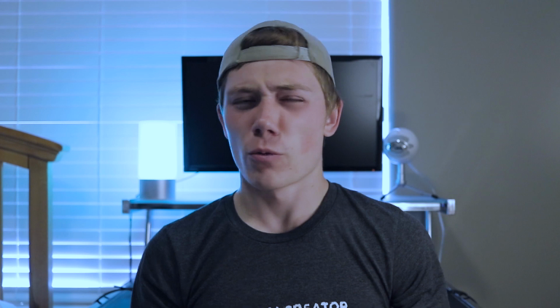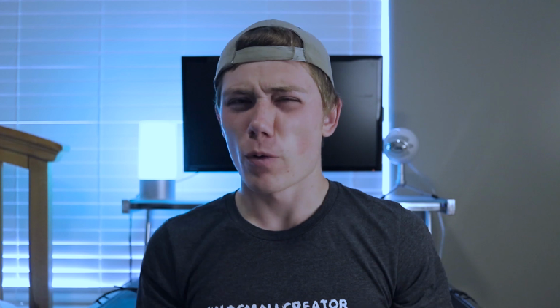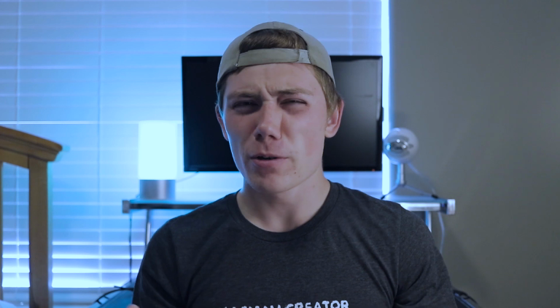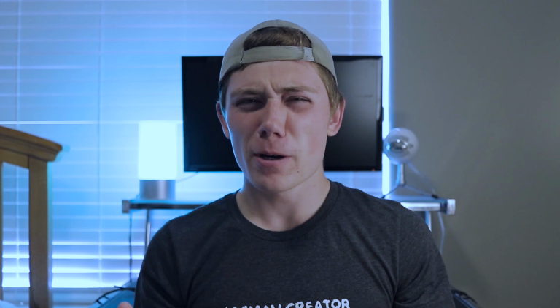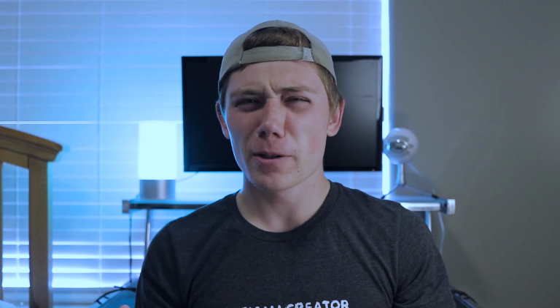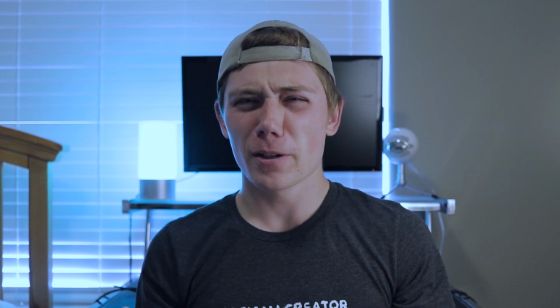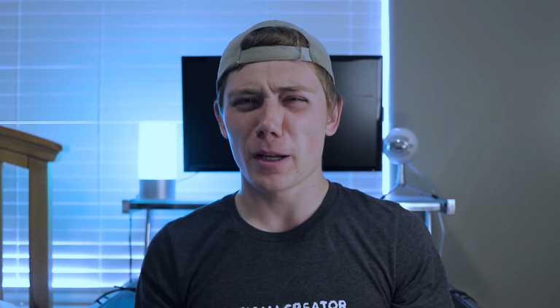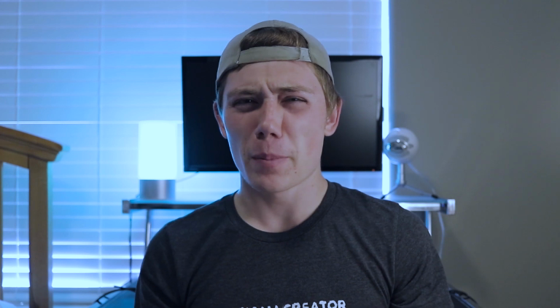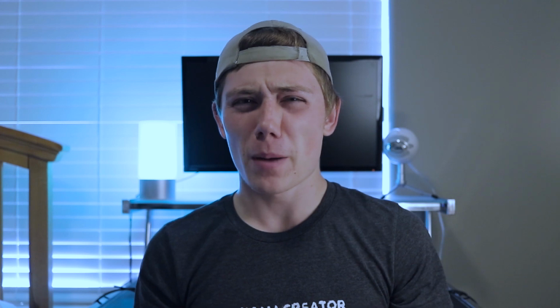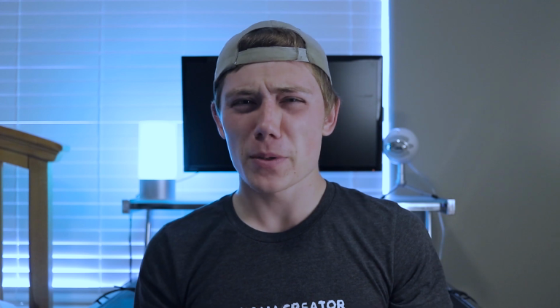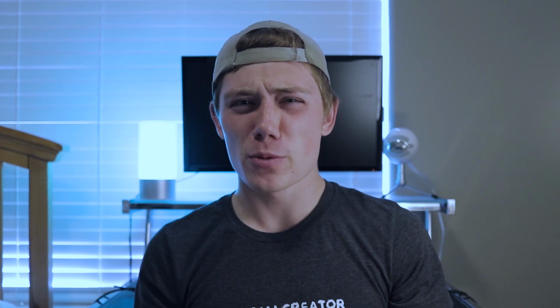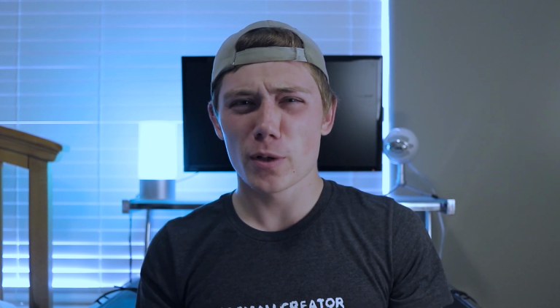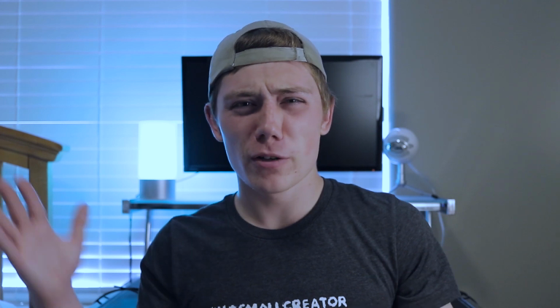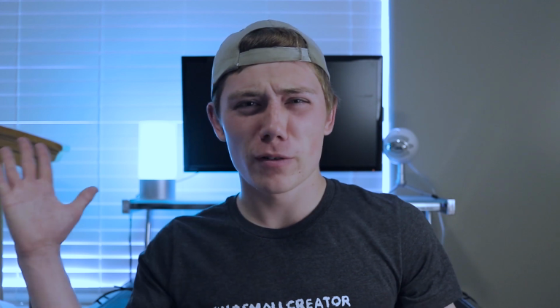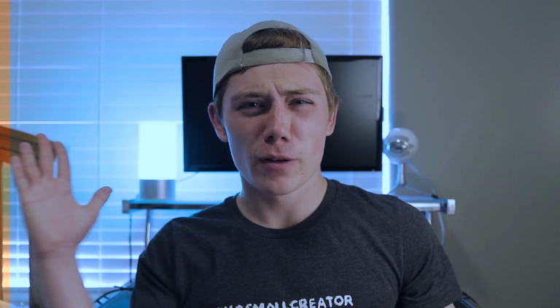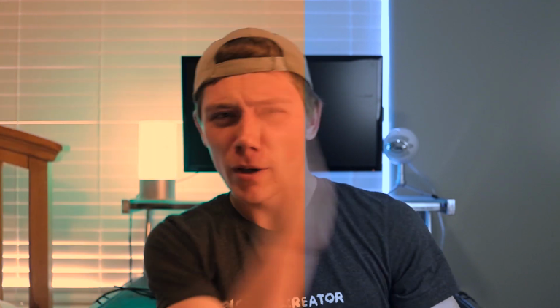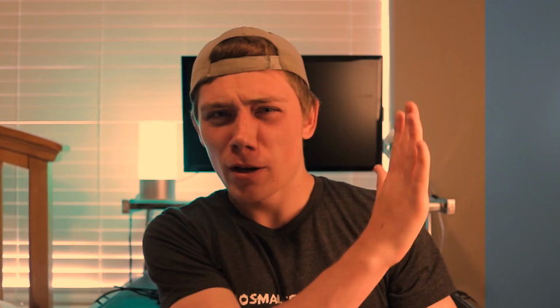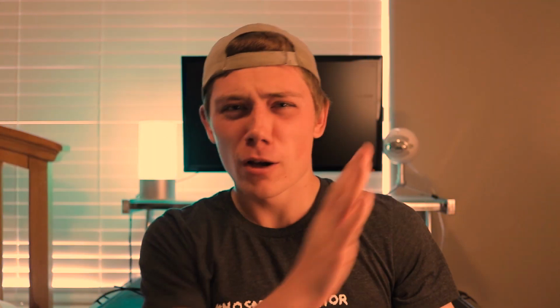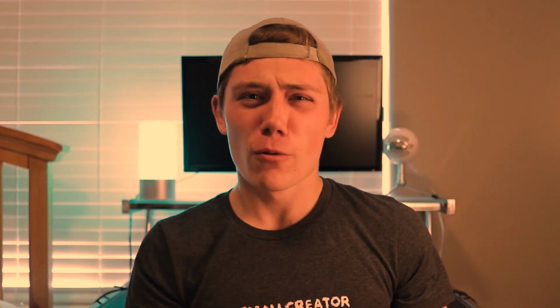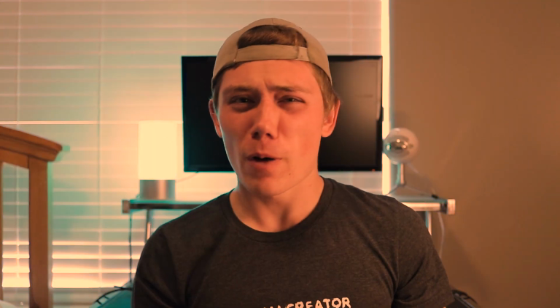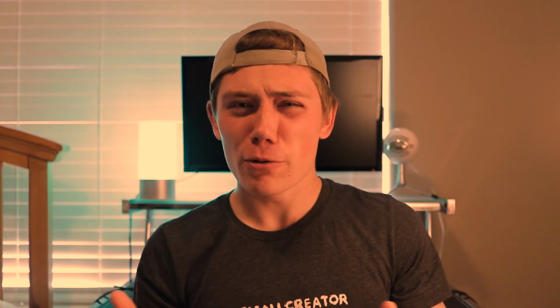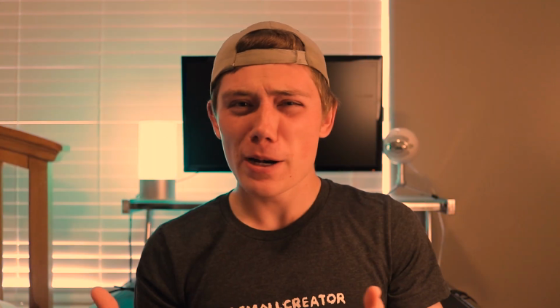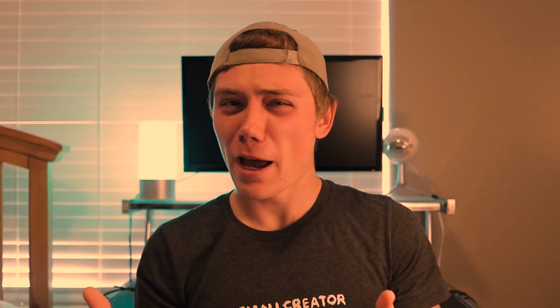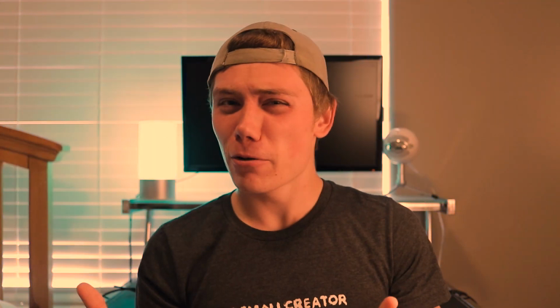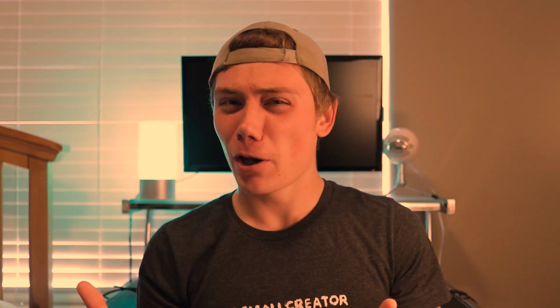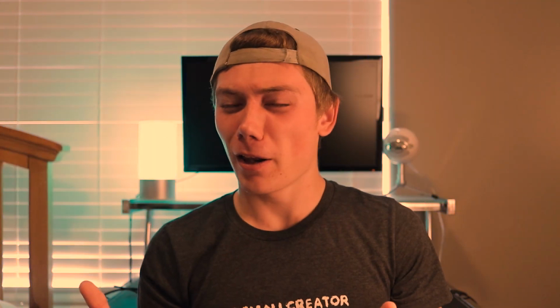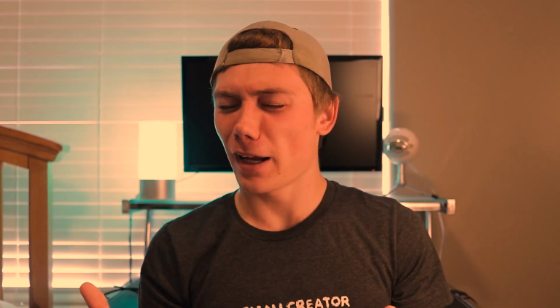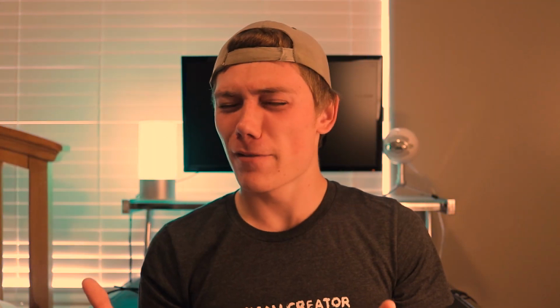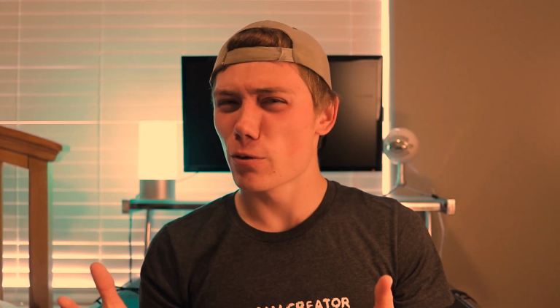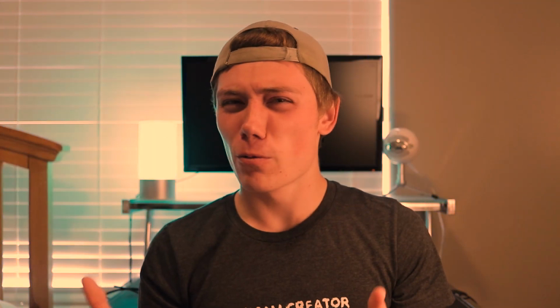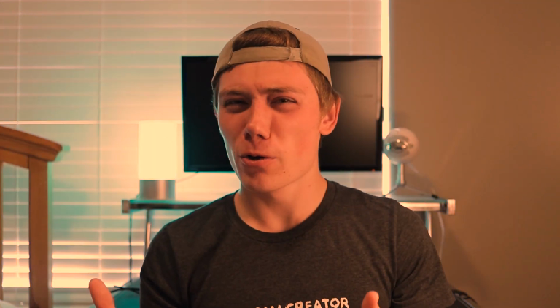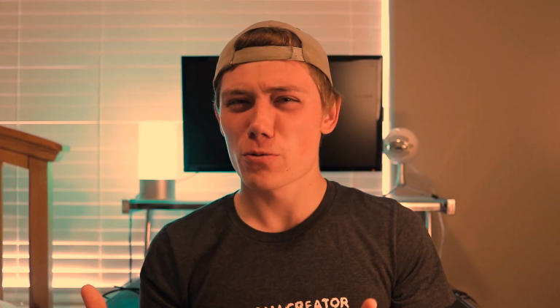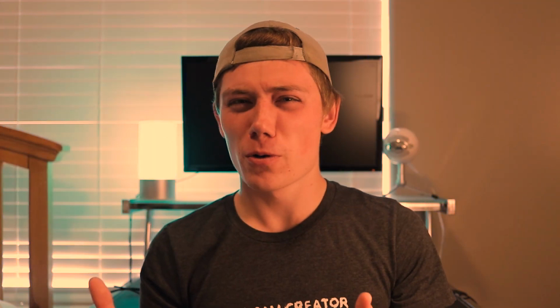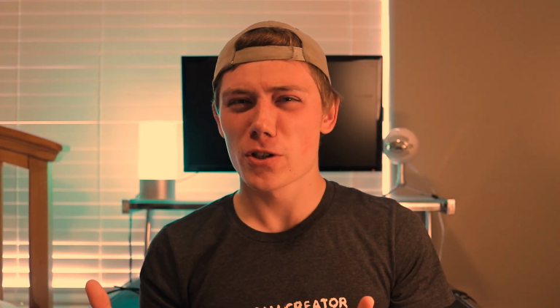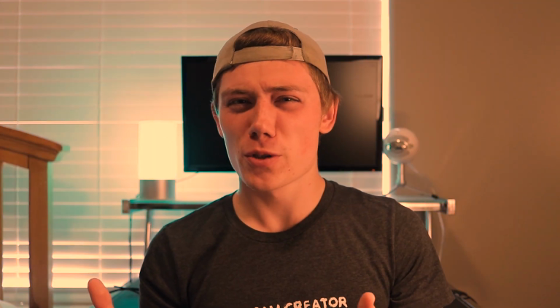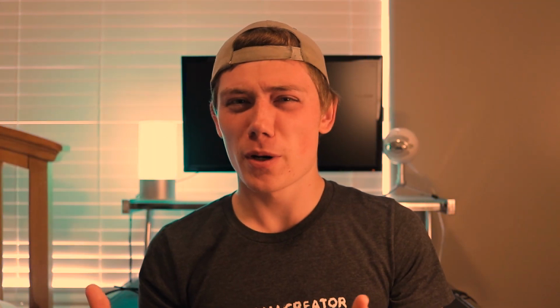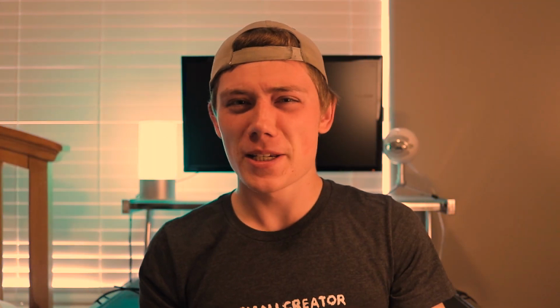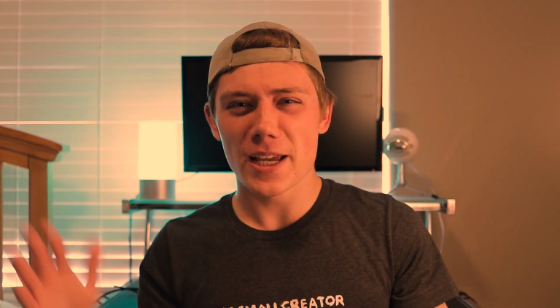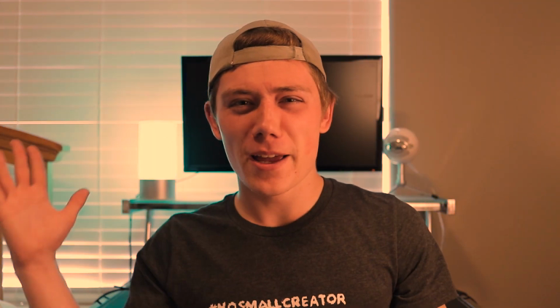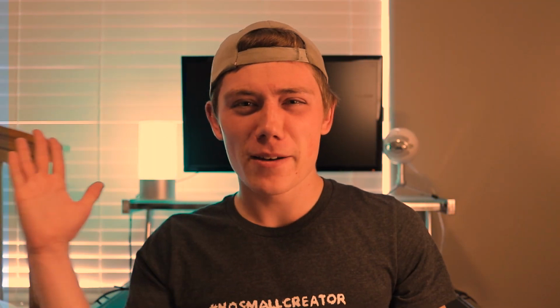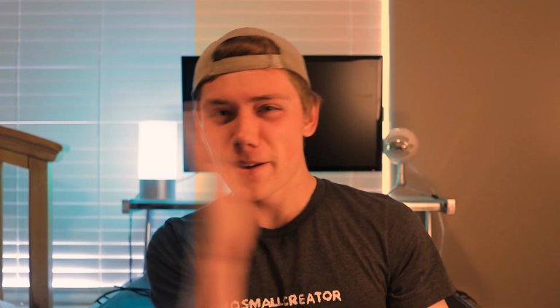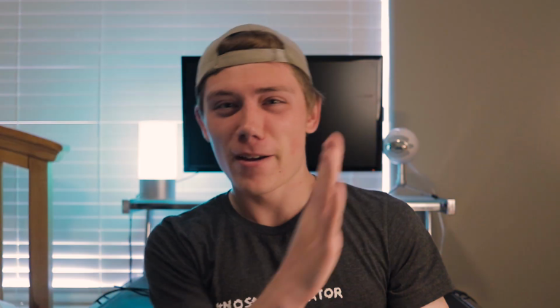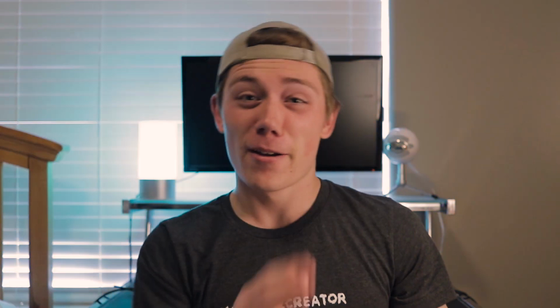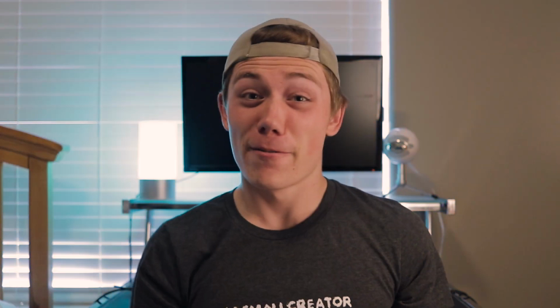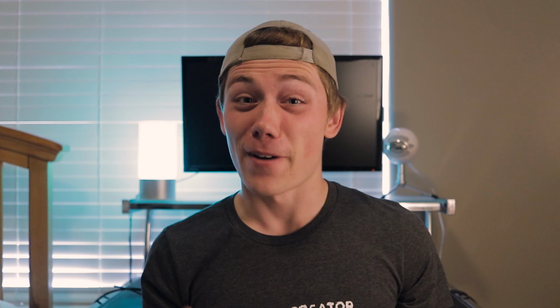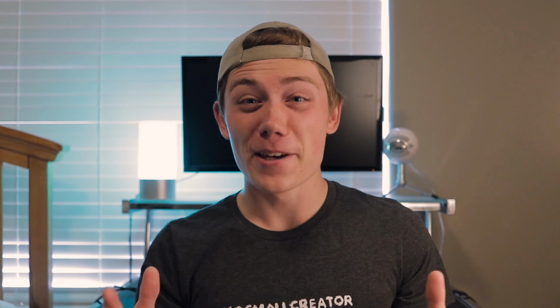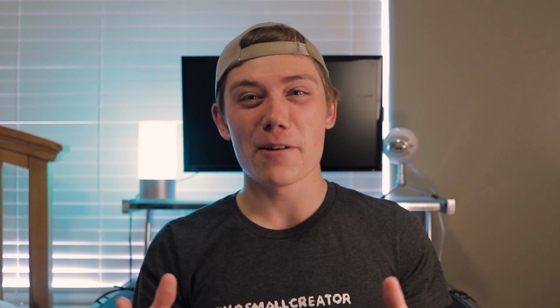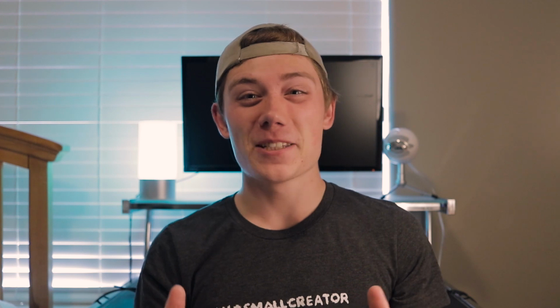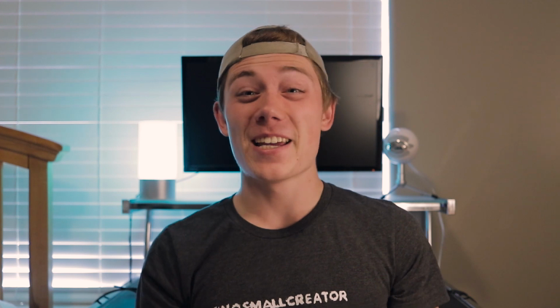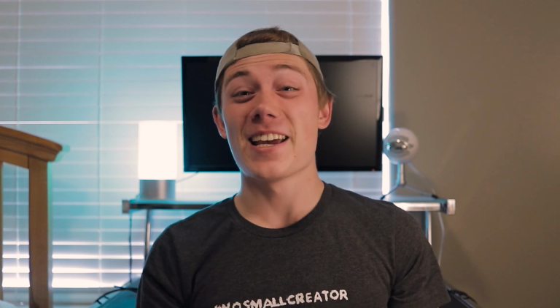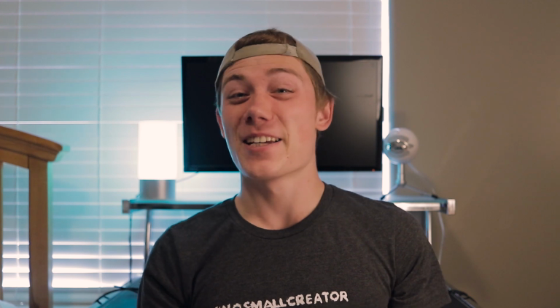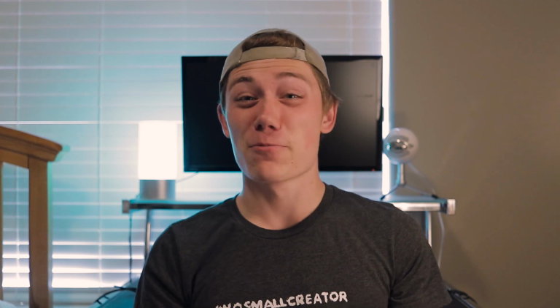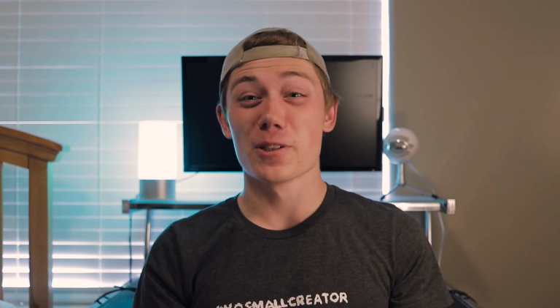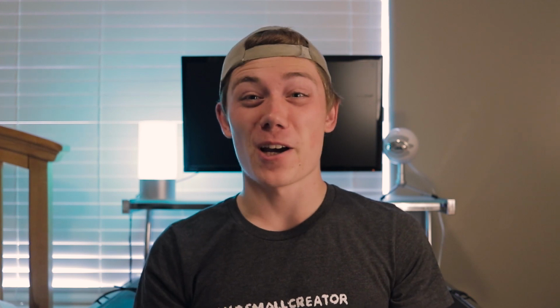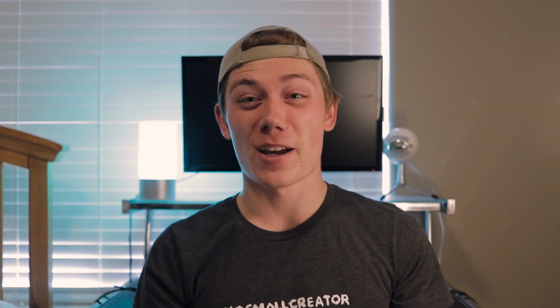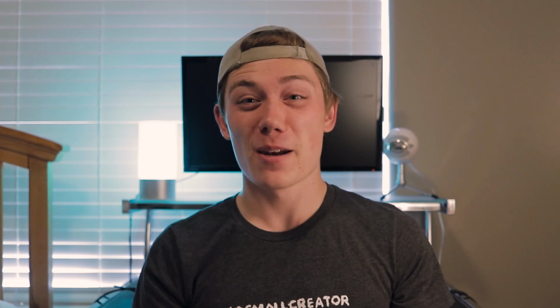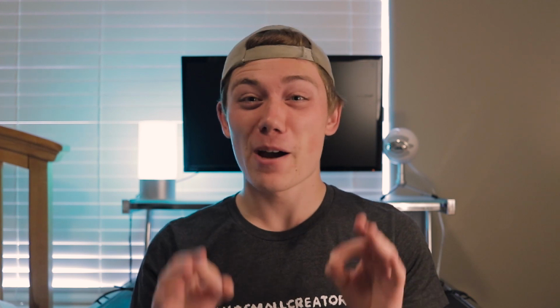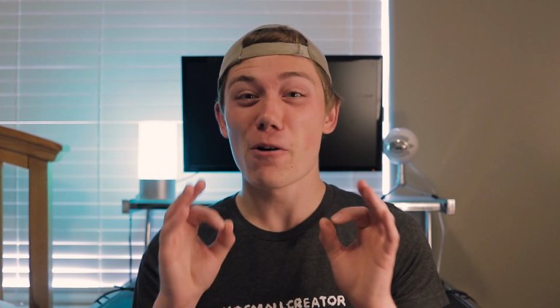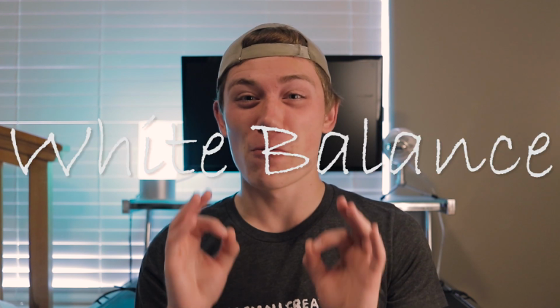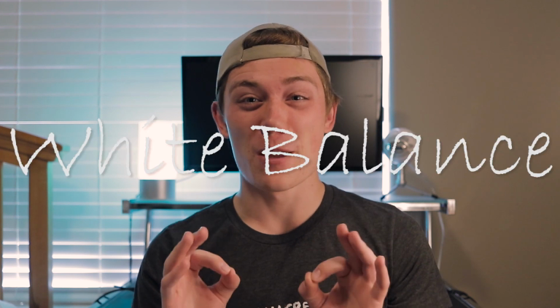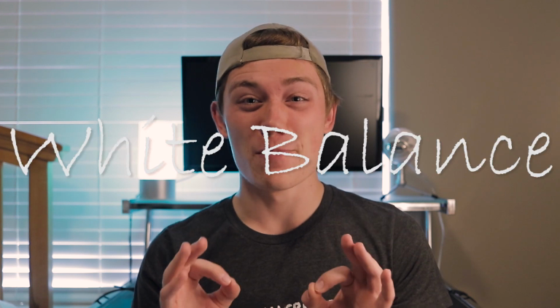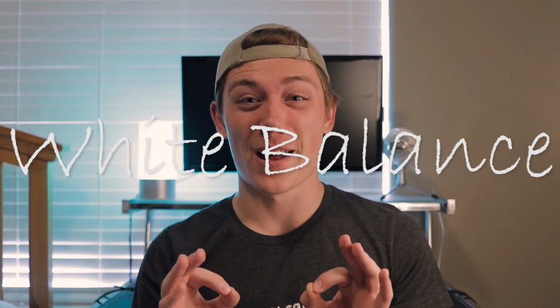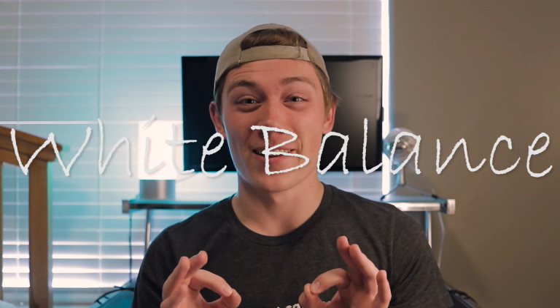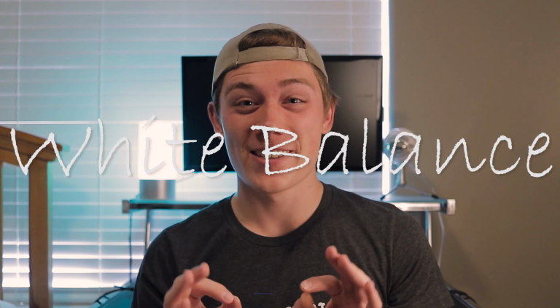Why do I look like Papa Smurf? Why do I now look like I have the world's worst spray tan? Find out today because we're talking about white balance.